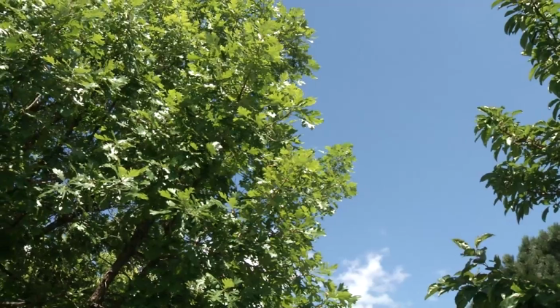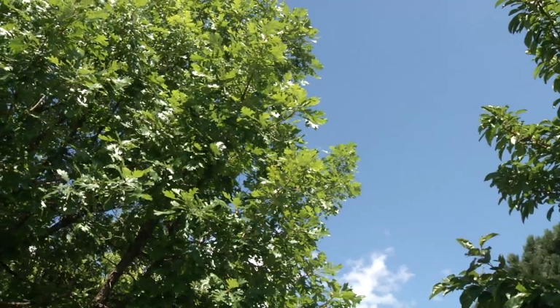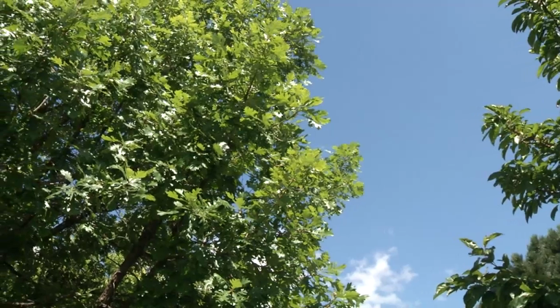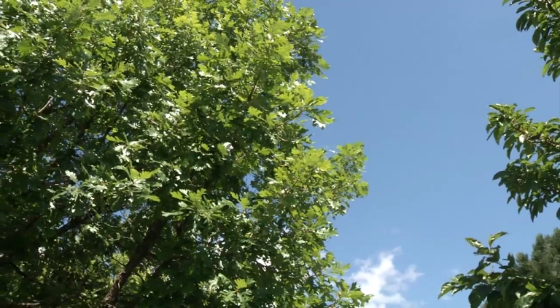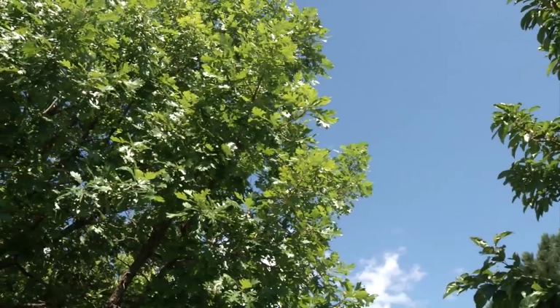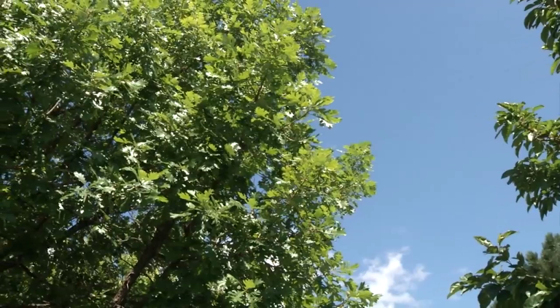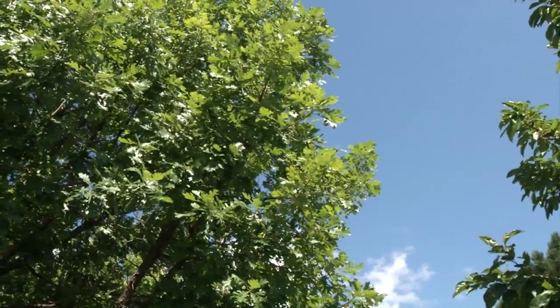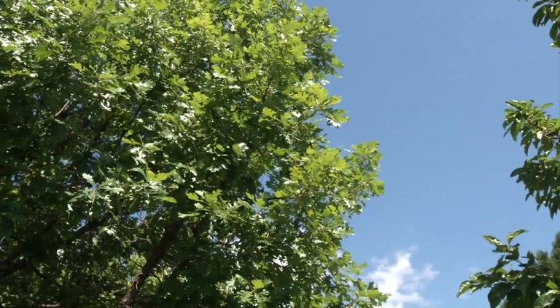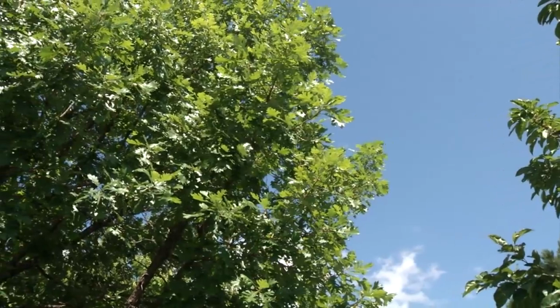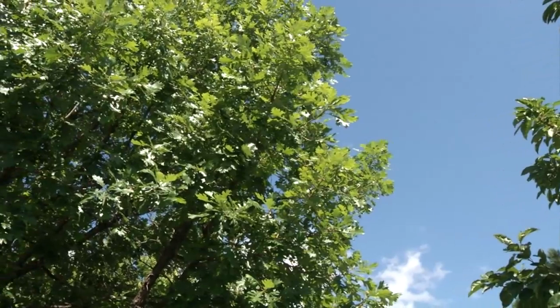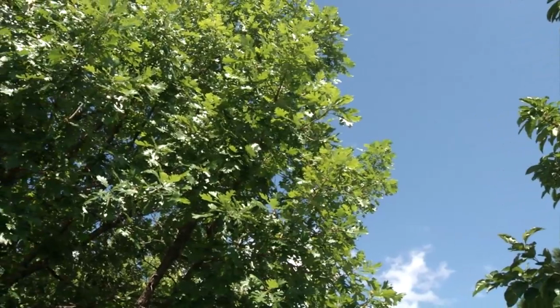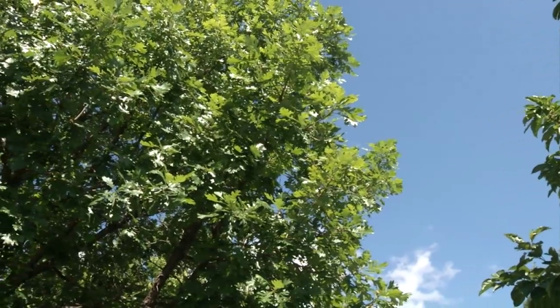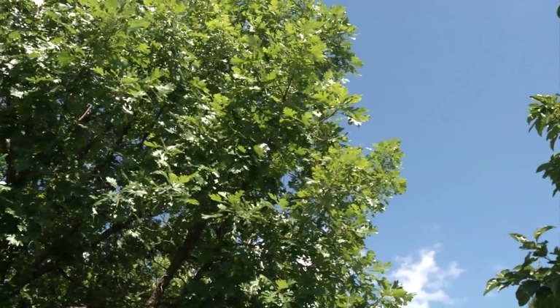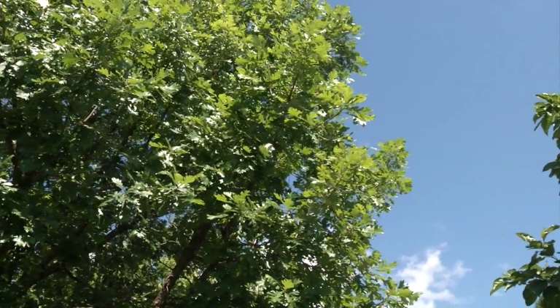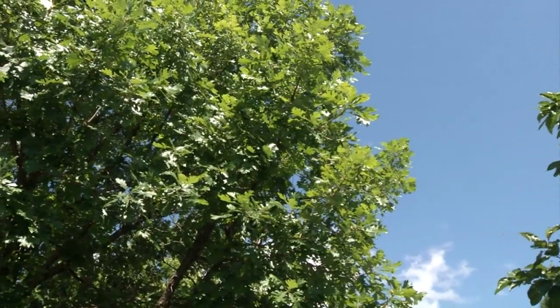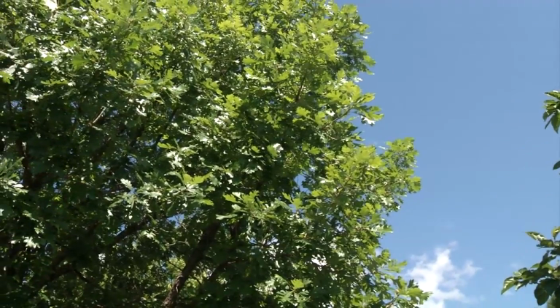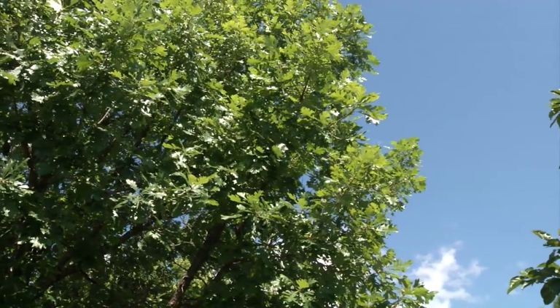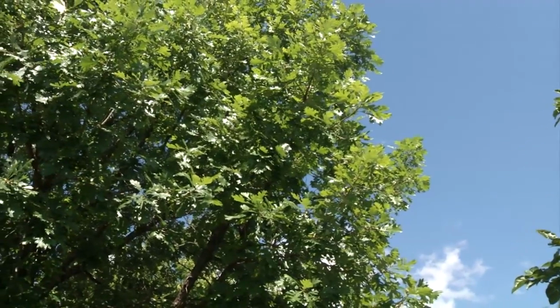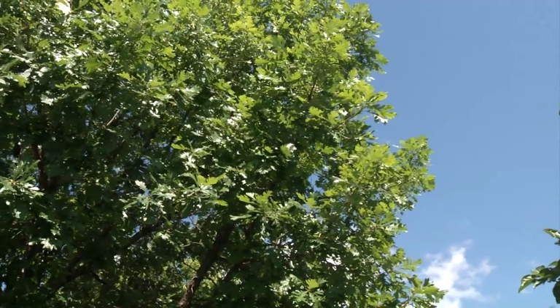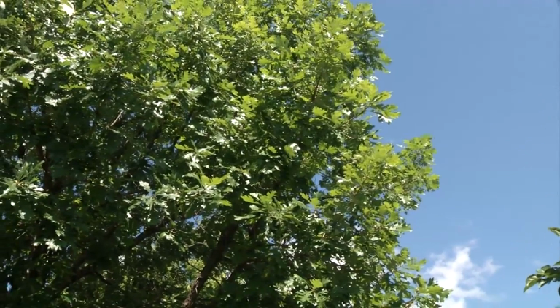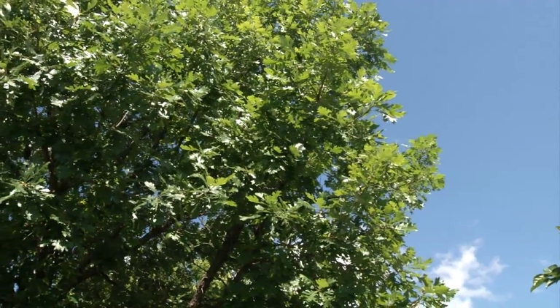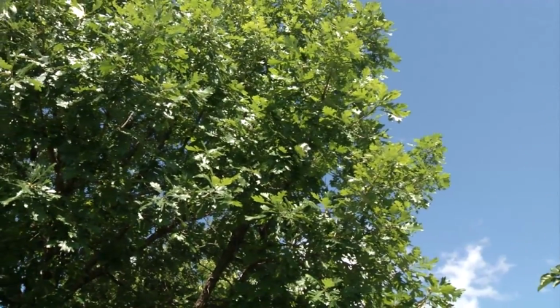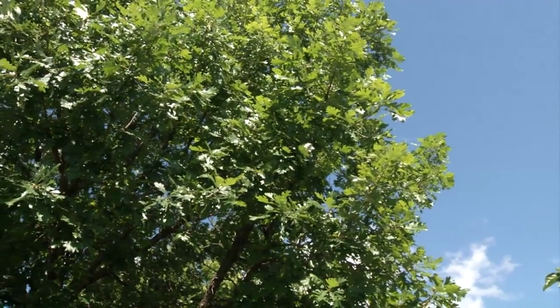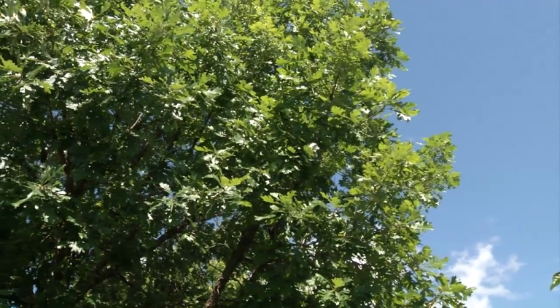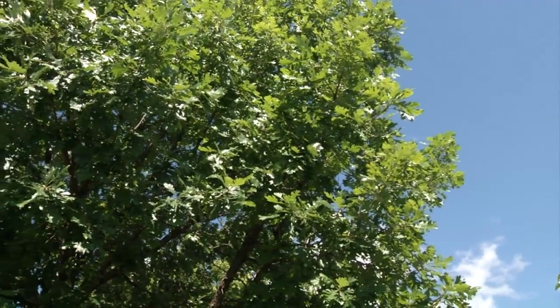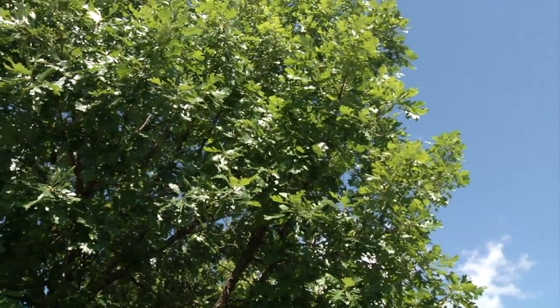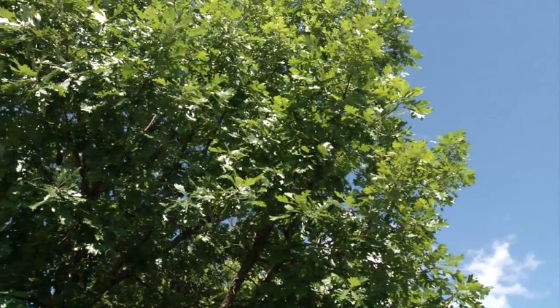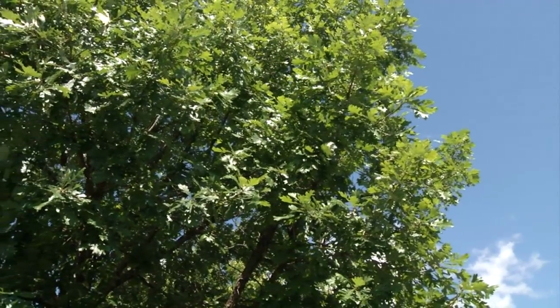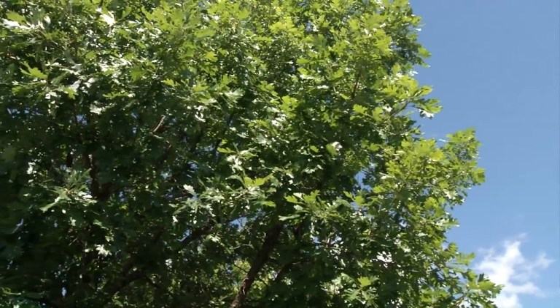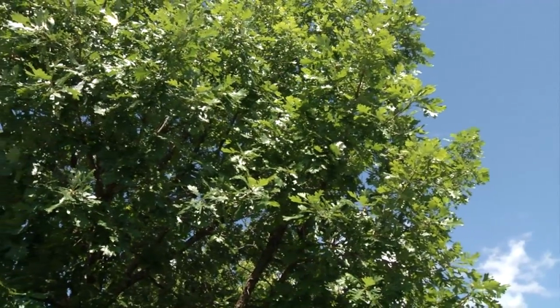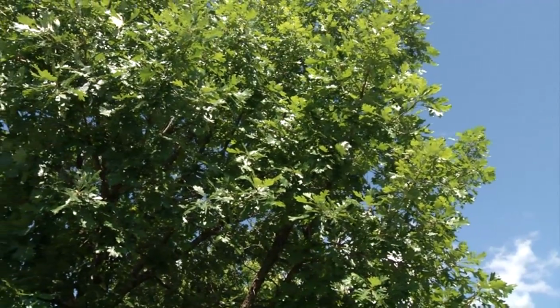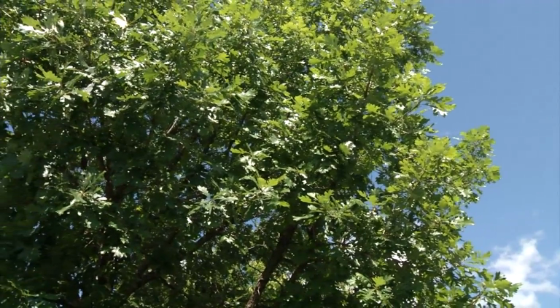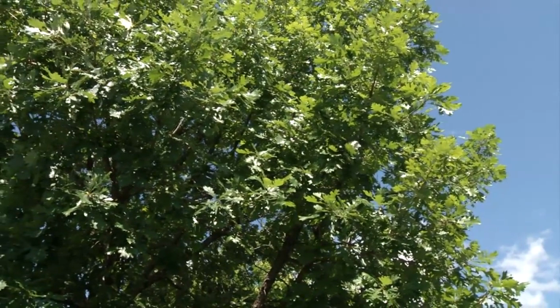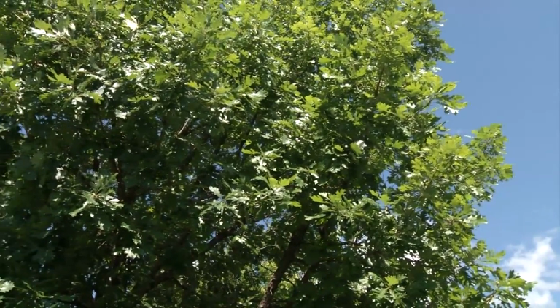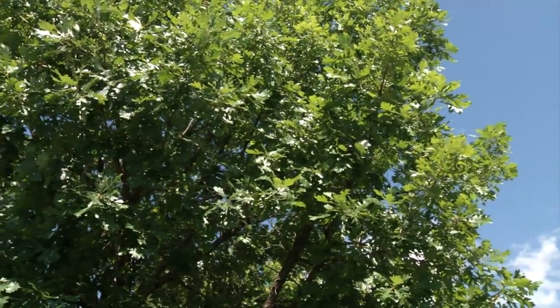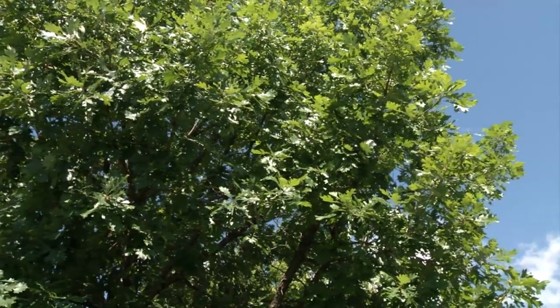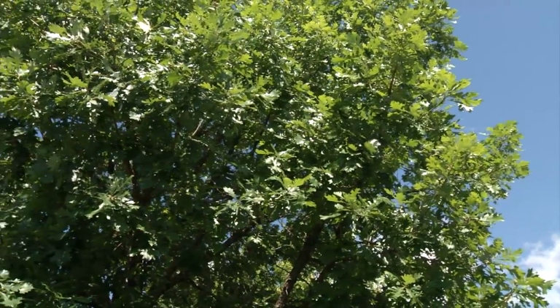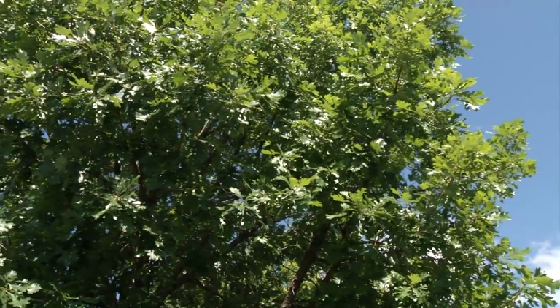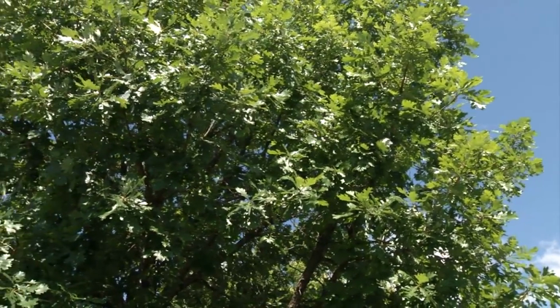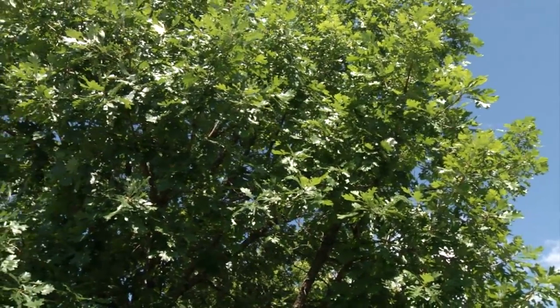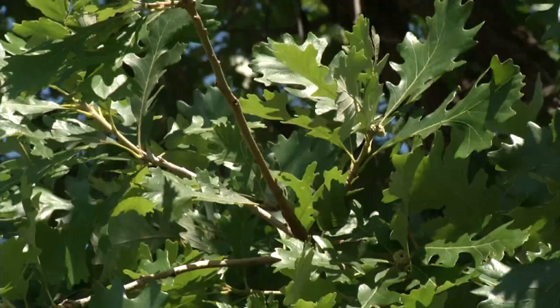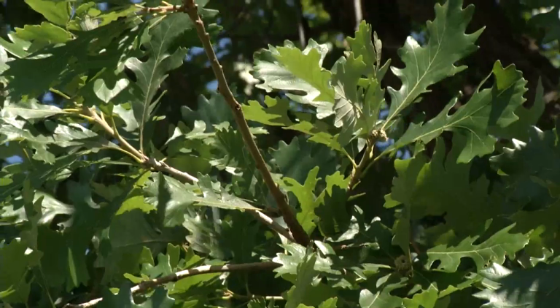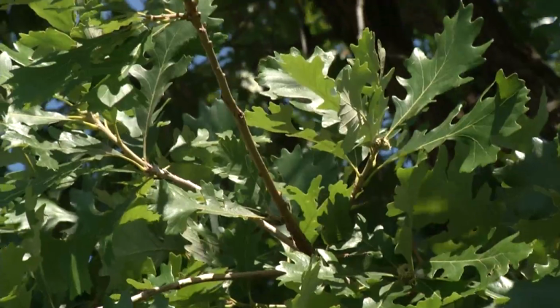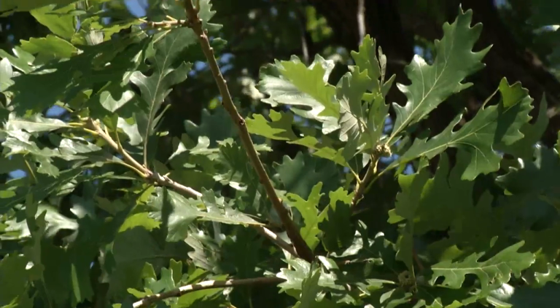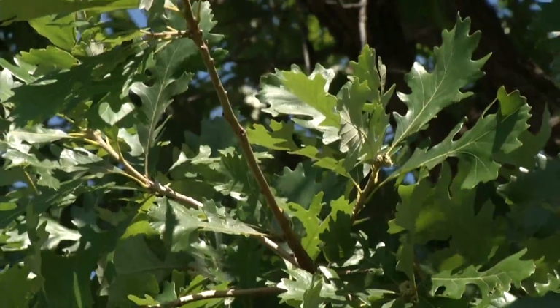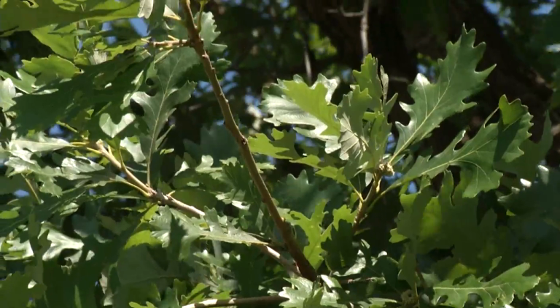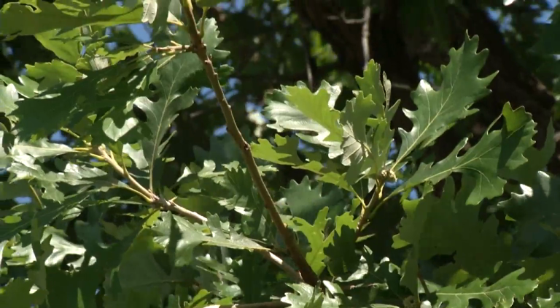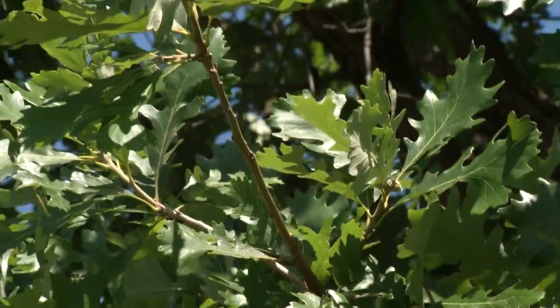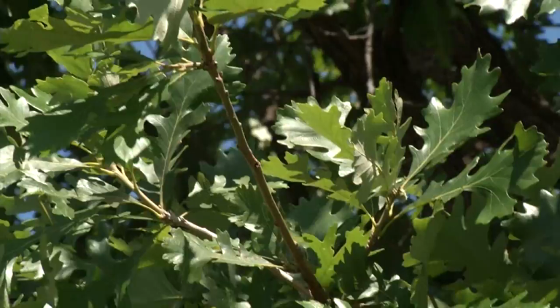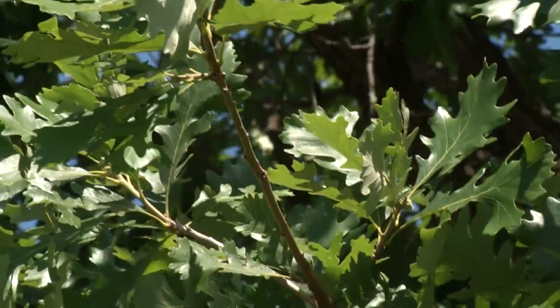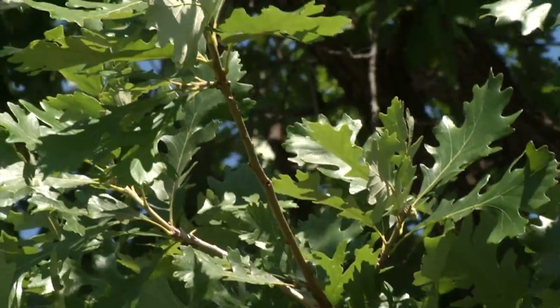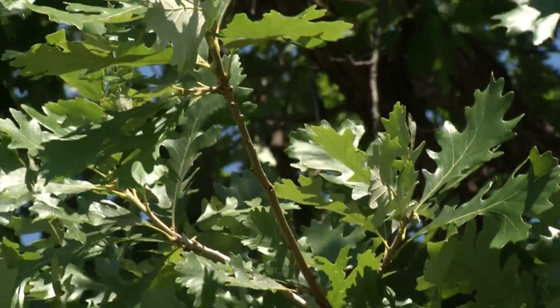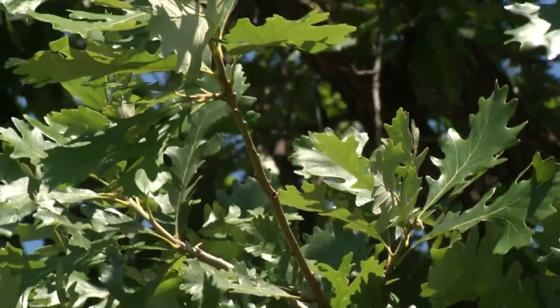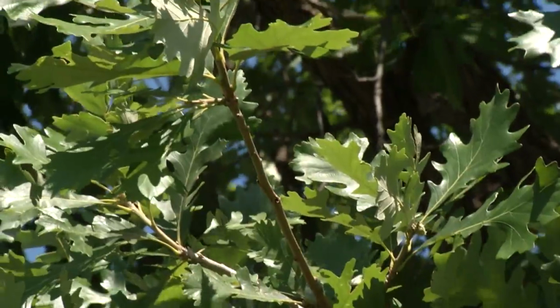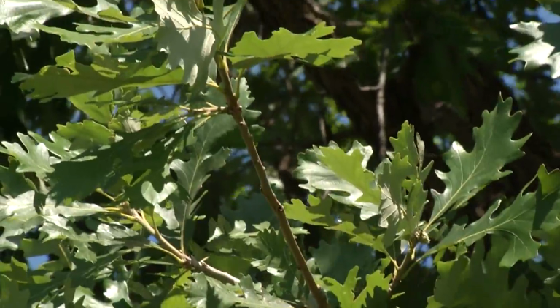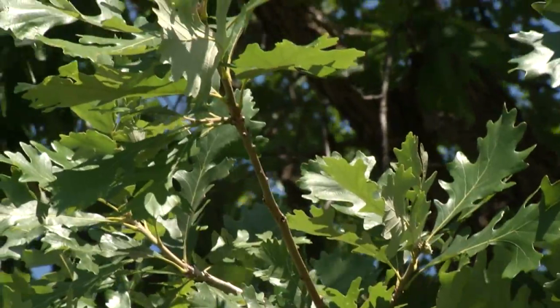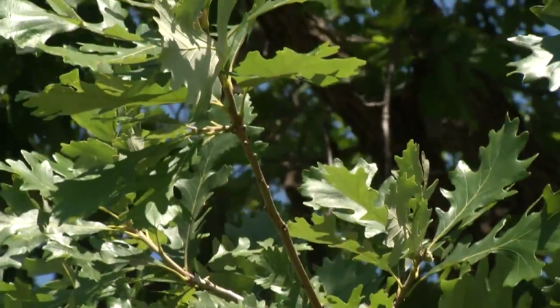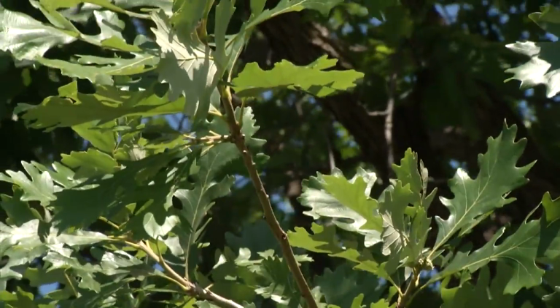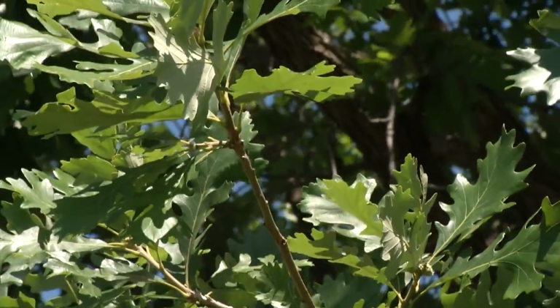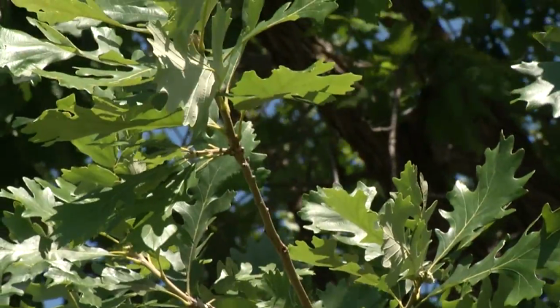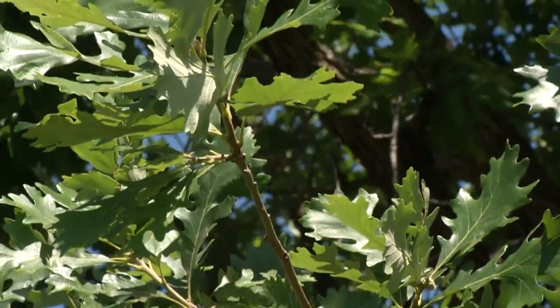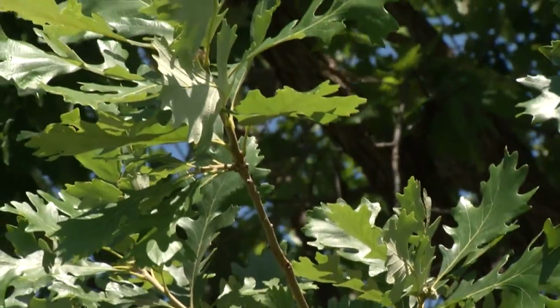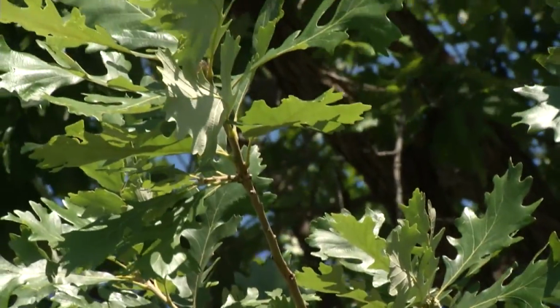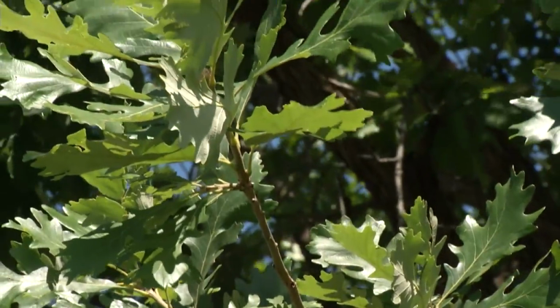While I love this tree and I'd like to see it planted, I don't want to see it overplanted either. So let's look at some other trees to consider as well.